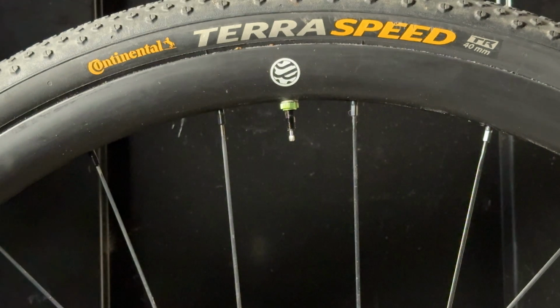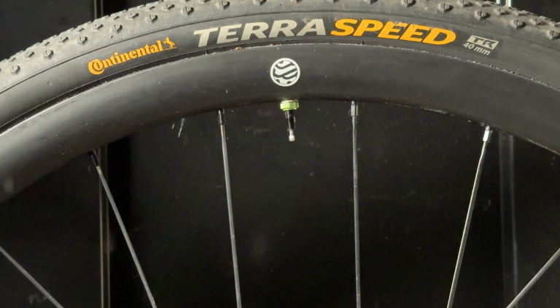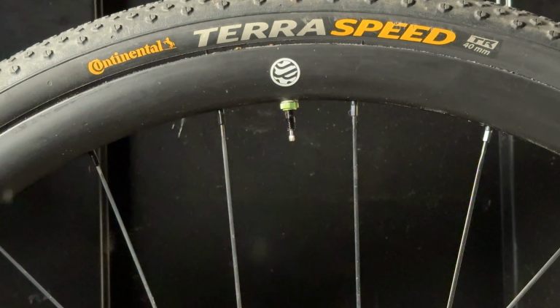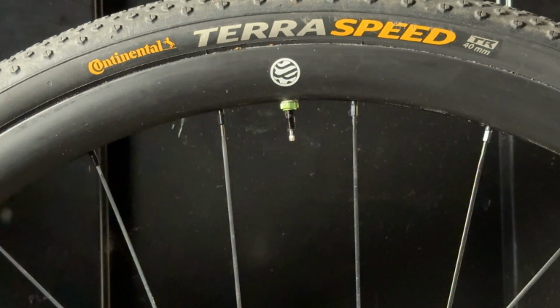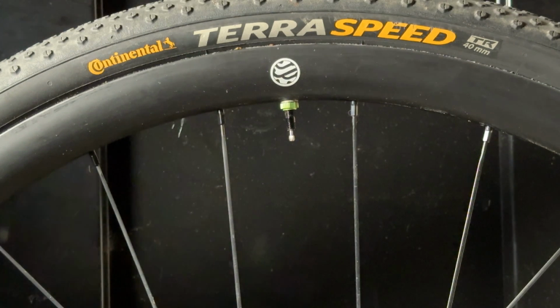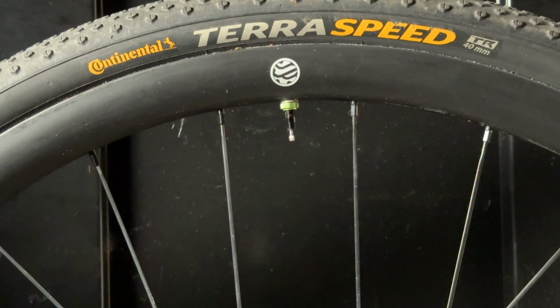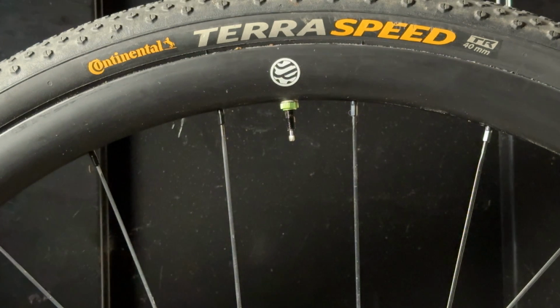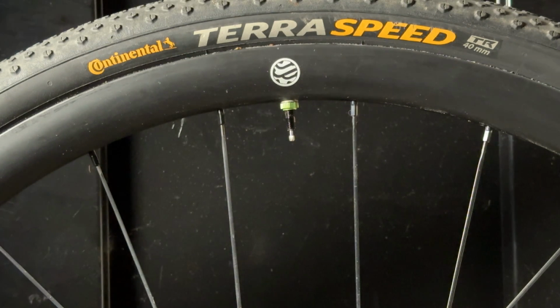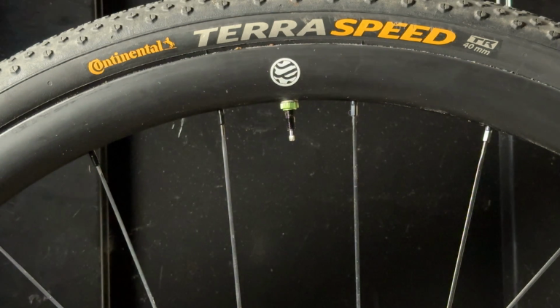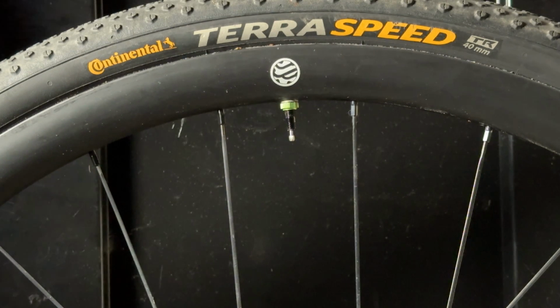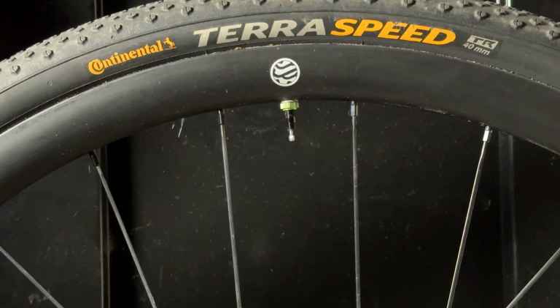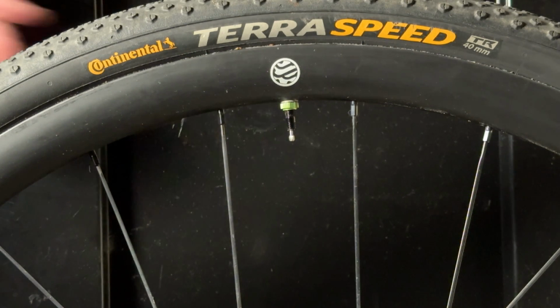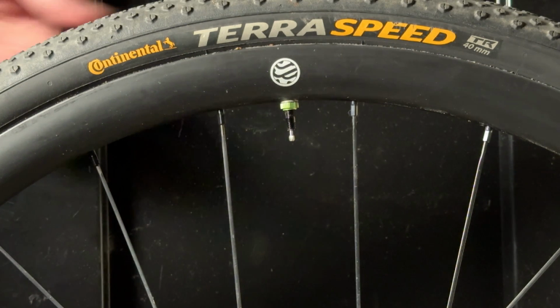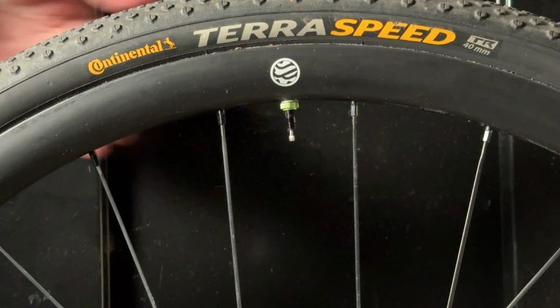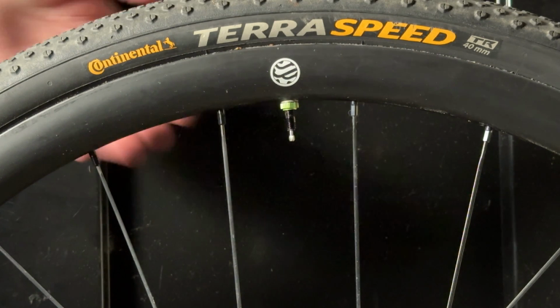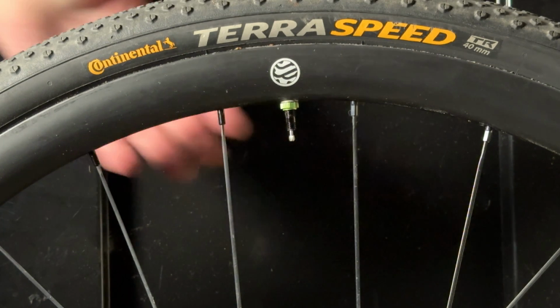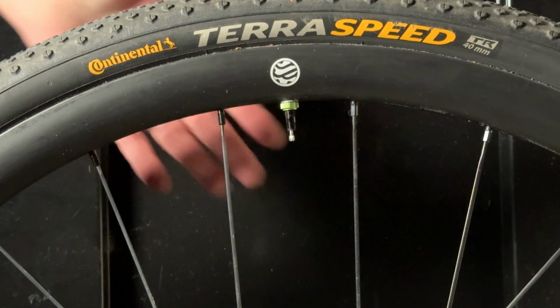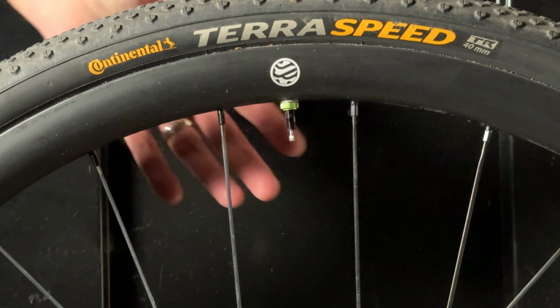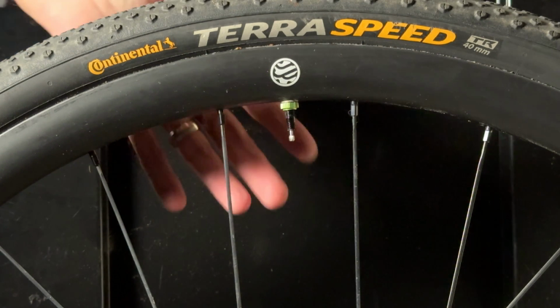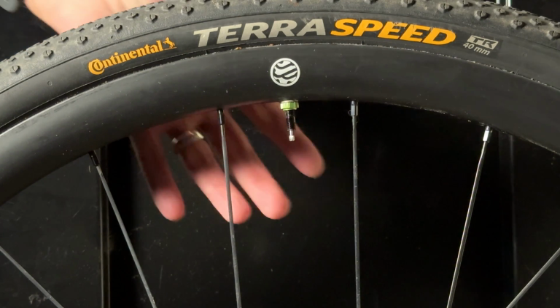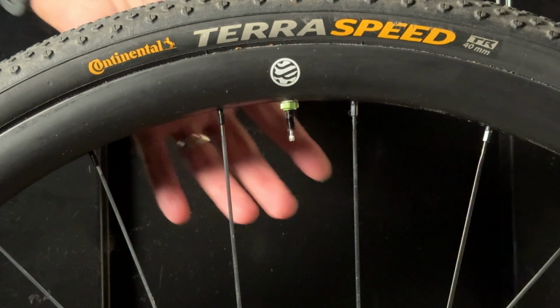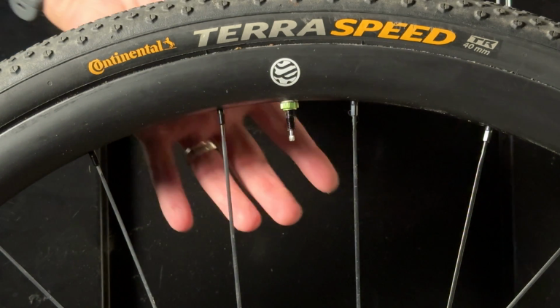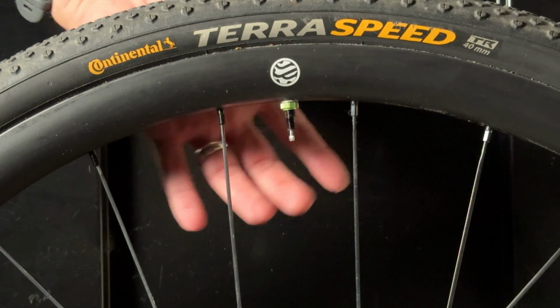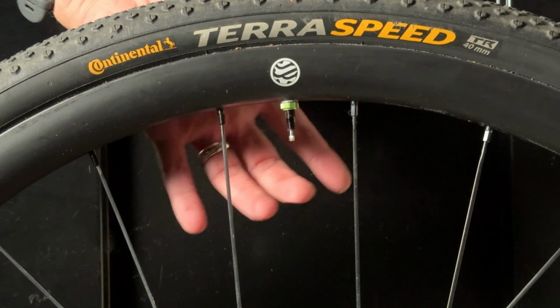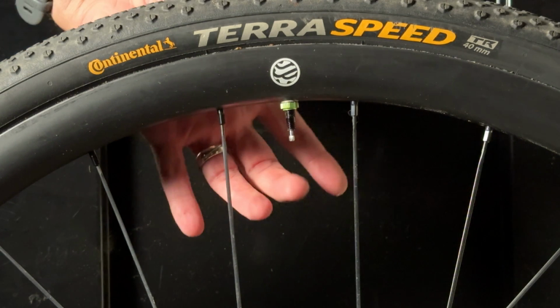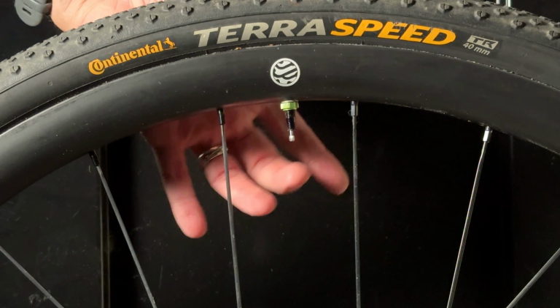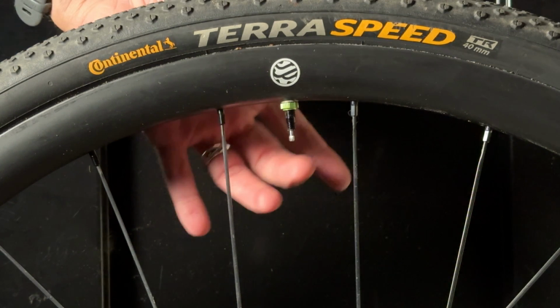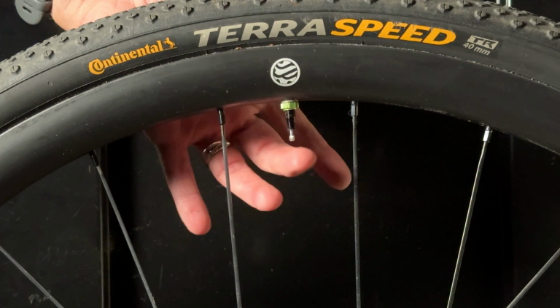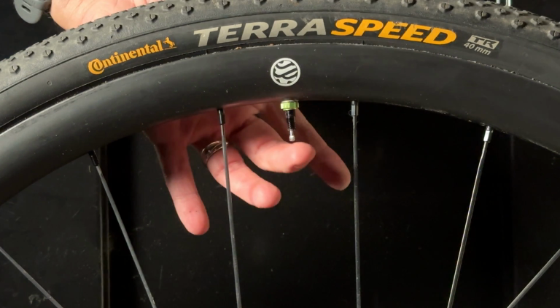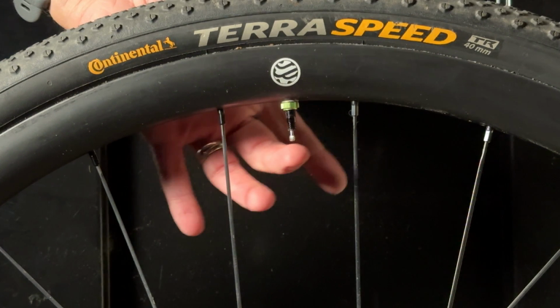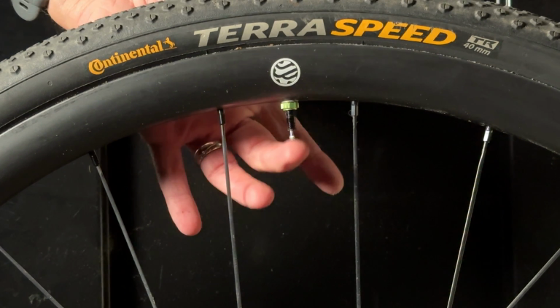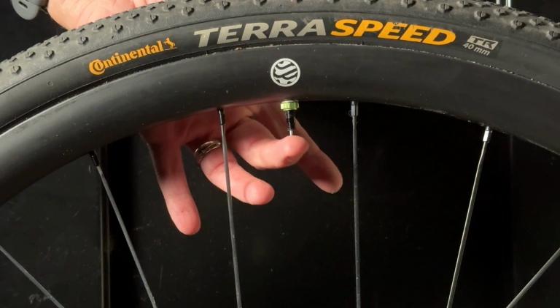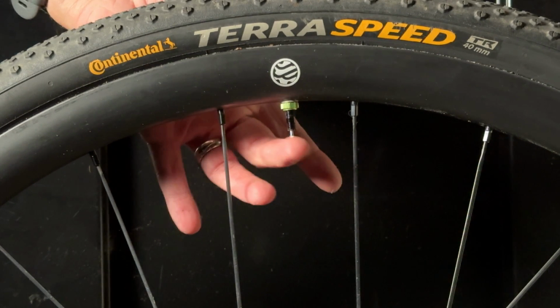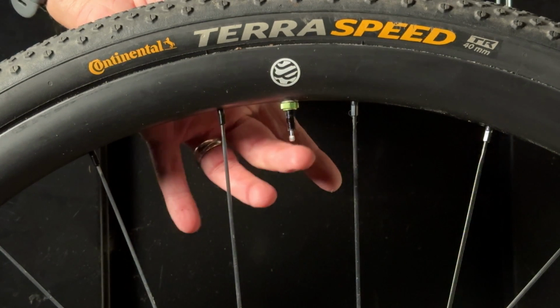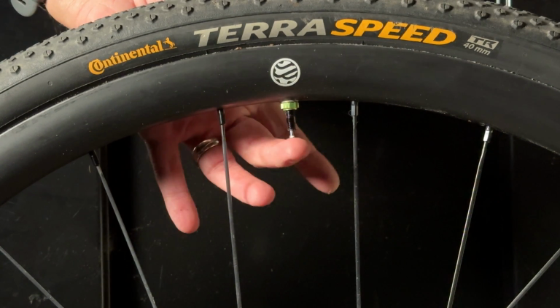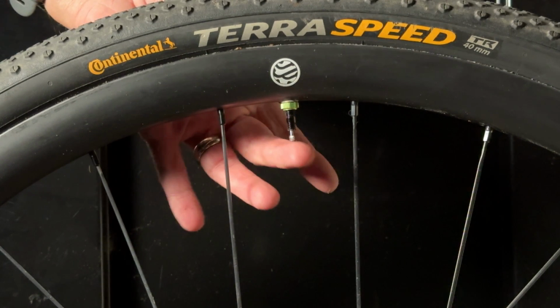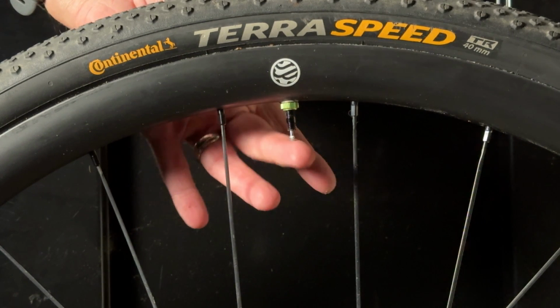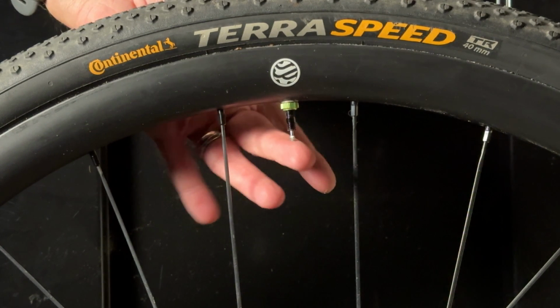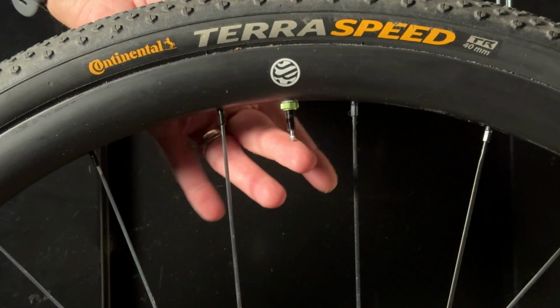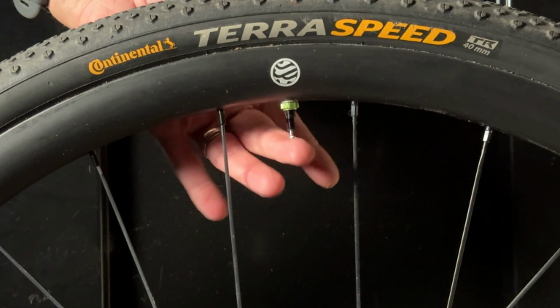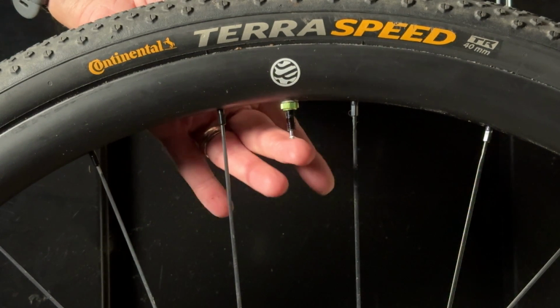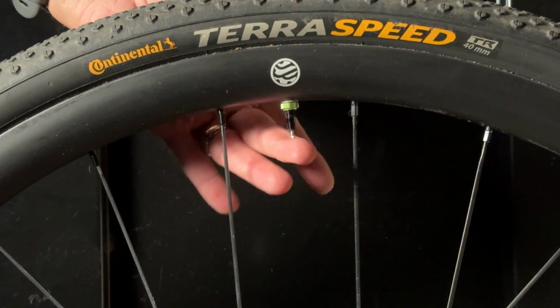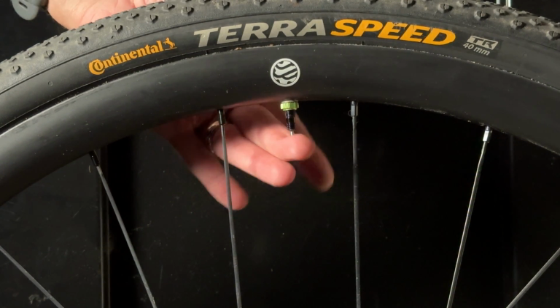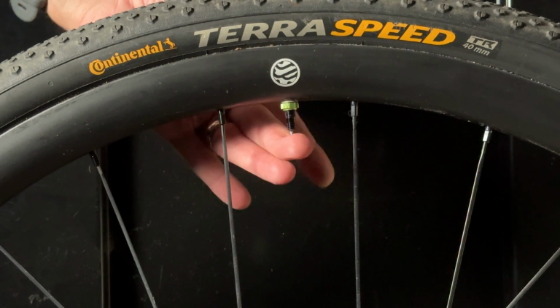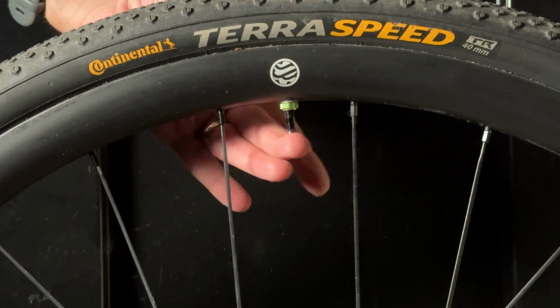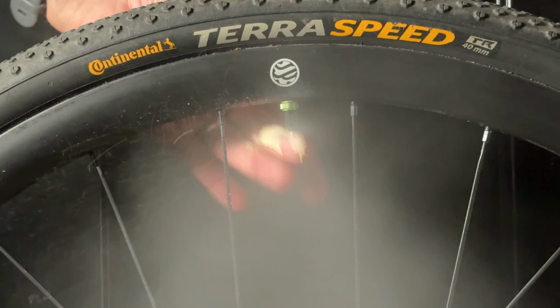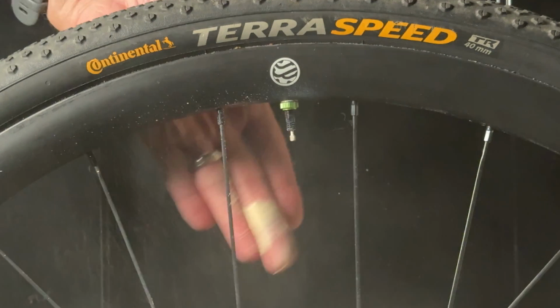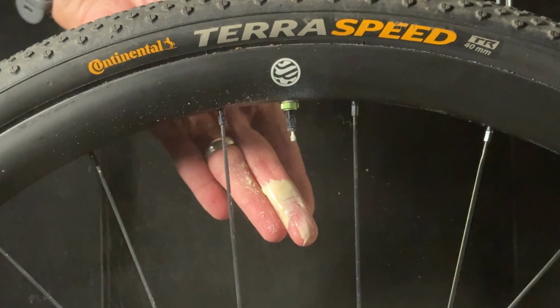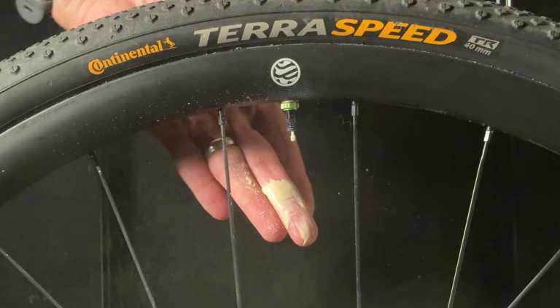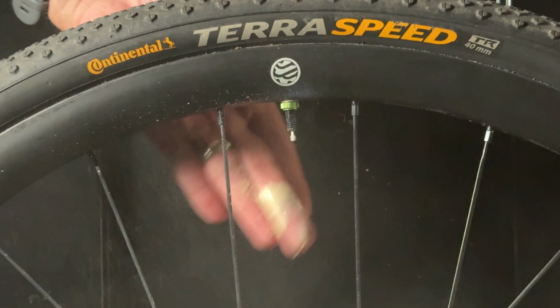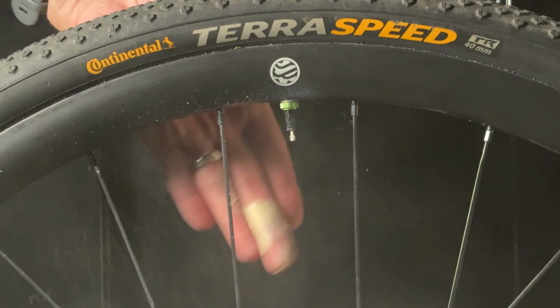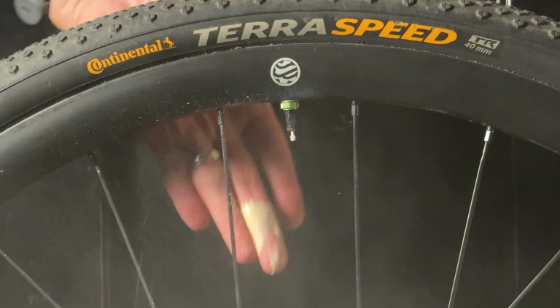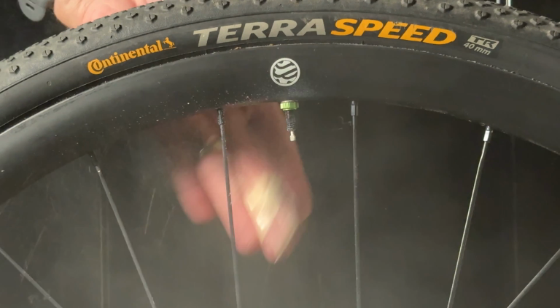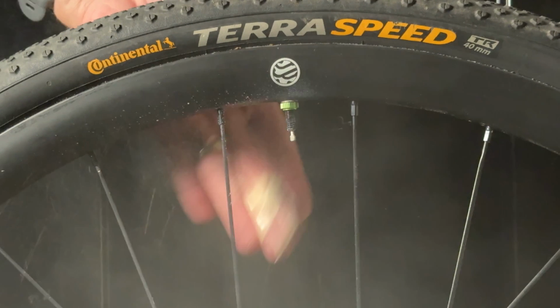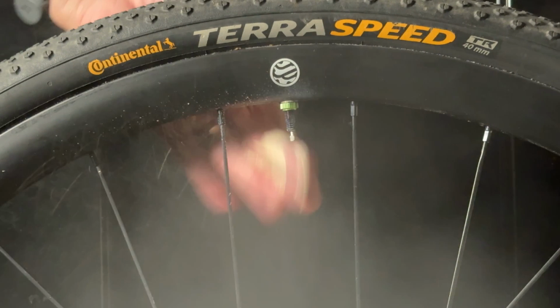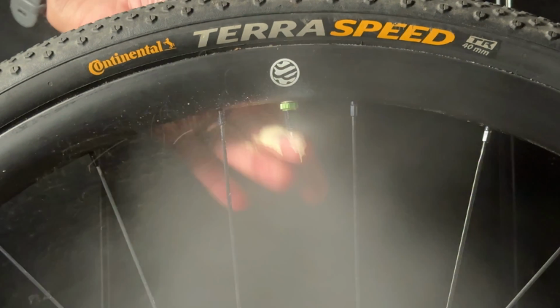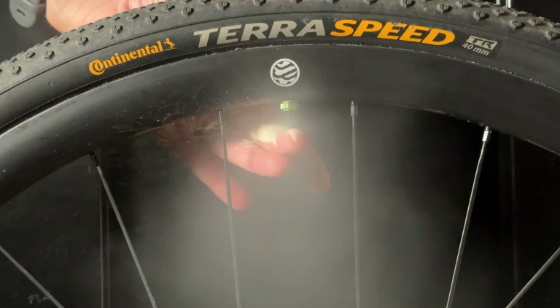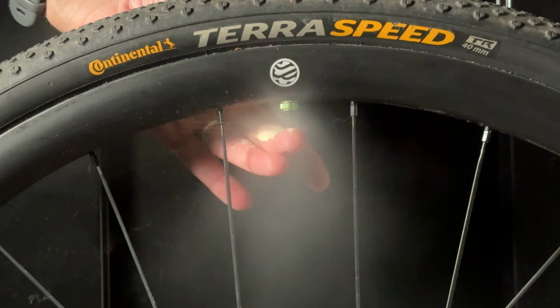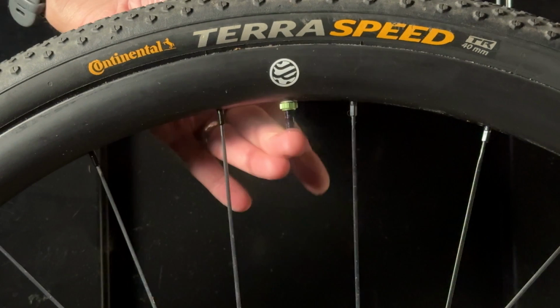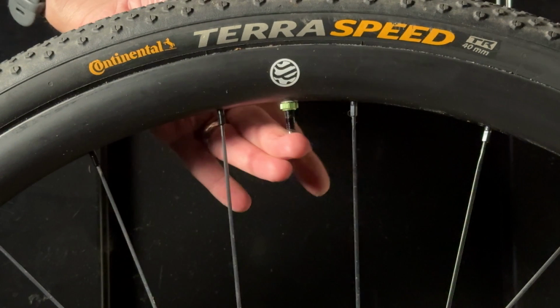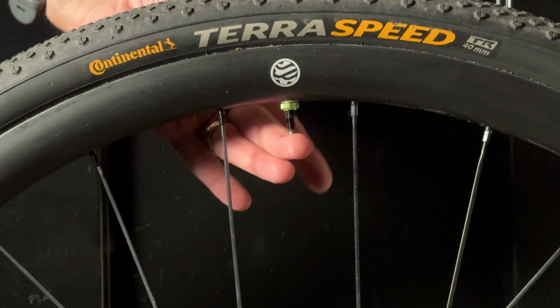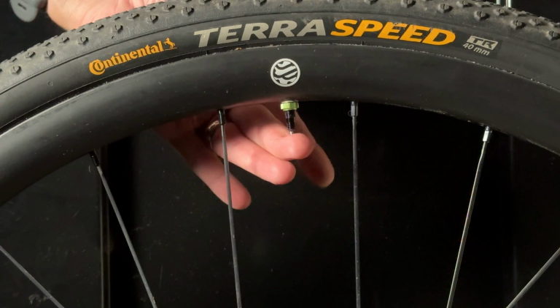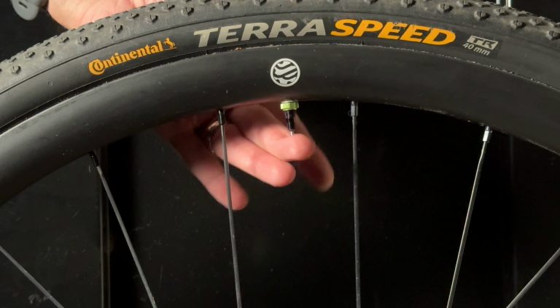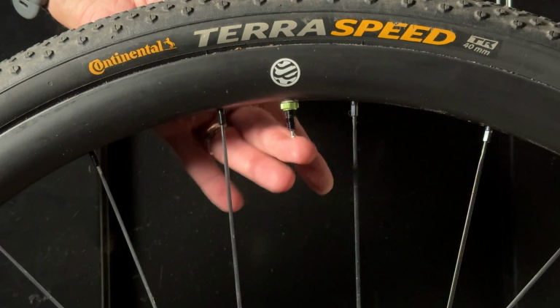This is a Fillmore High Flow and No Clog Presto Replacement Valve. And this is Silca's Ultimate Tubeless Sealant.